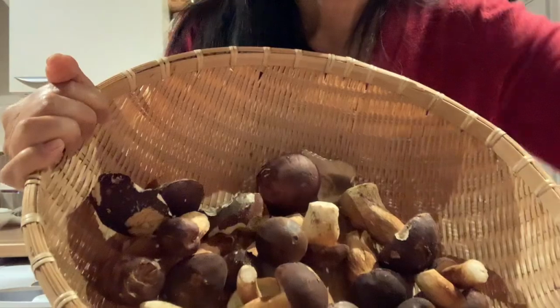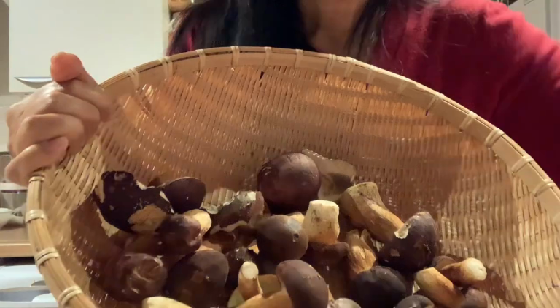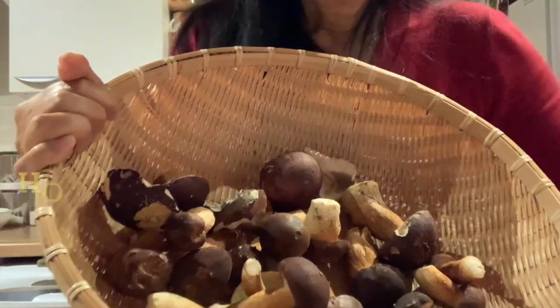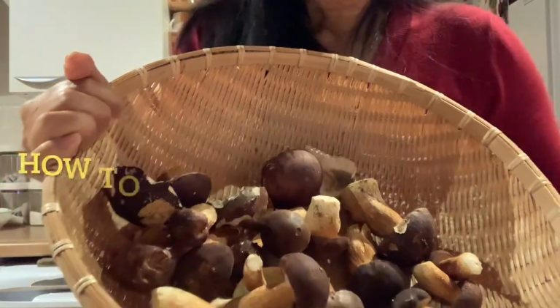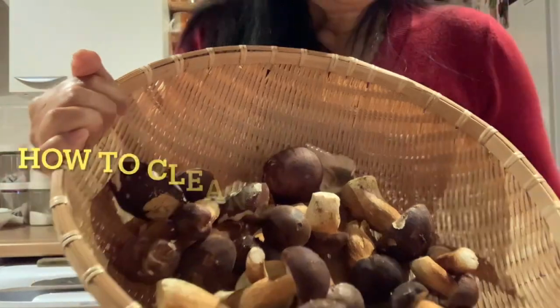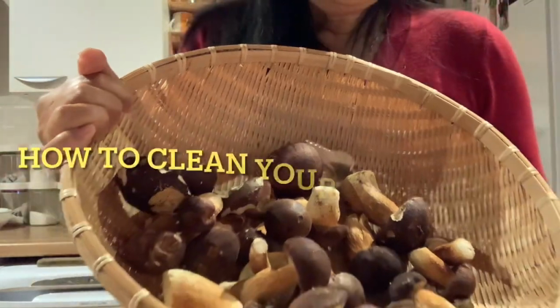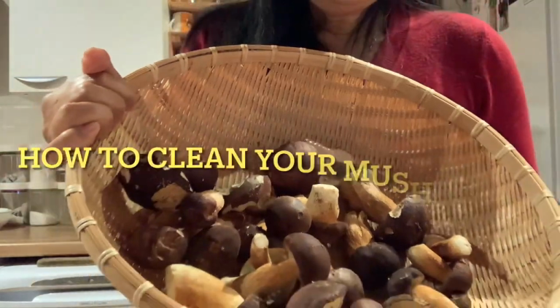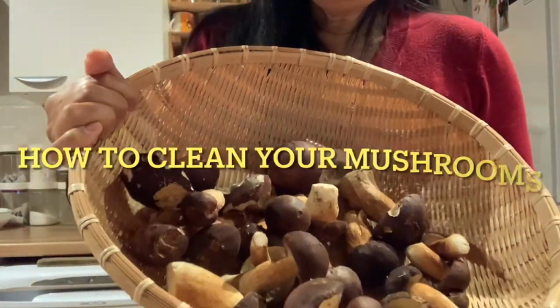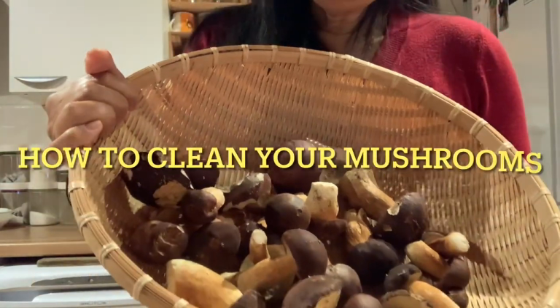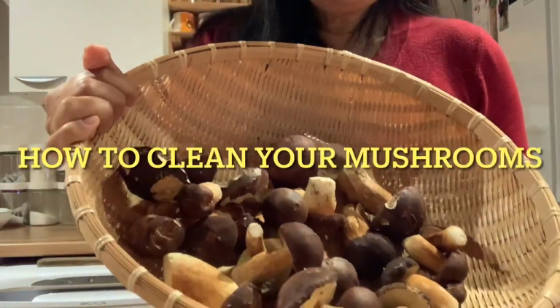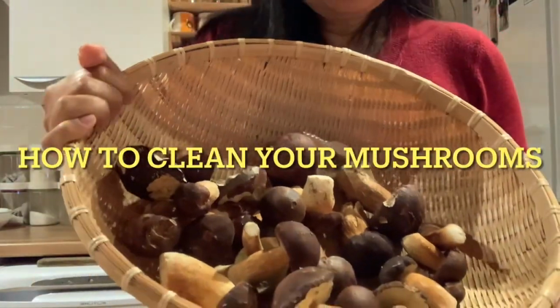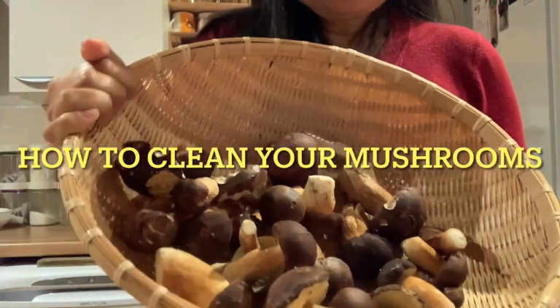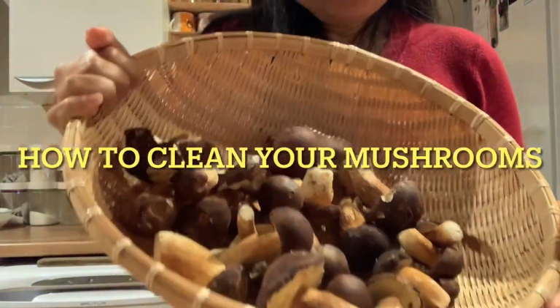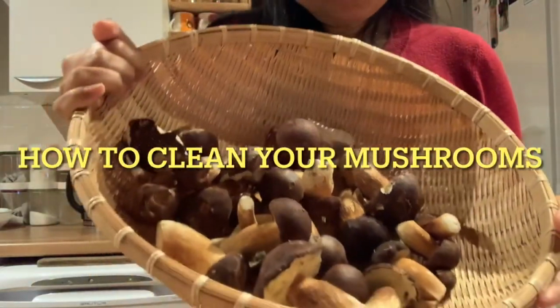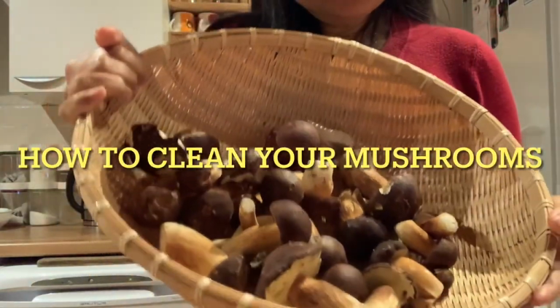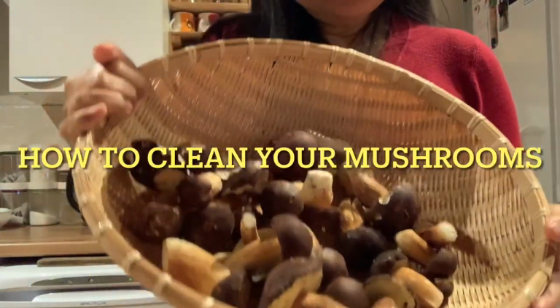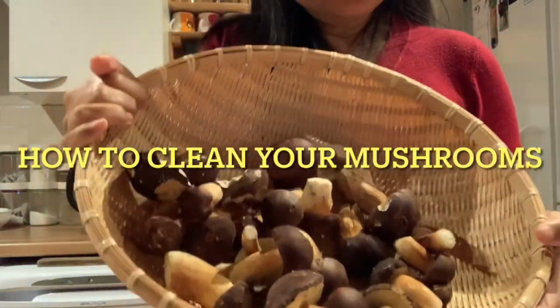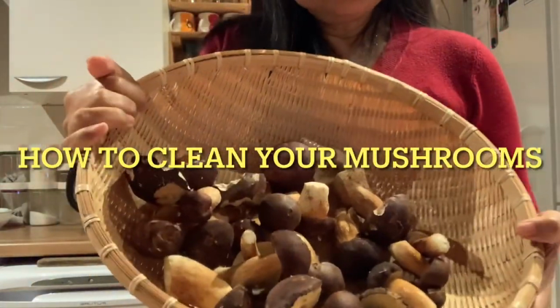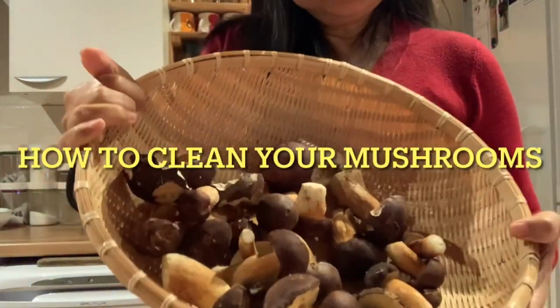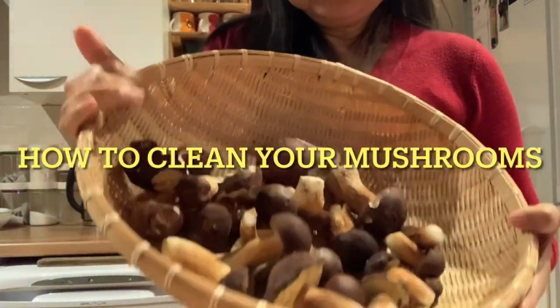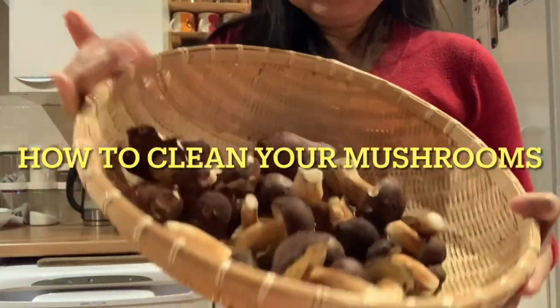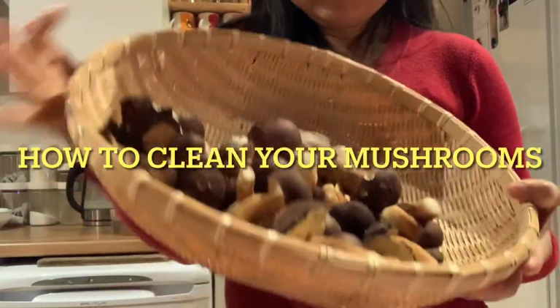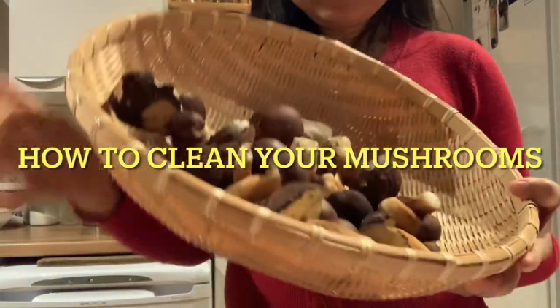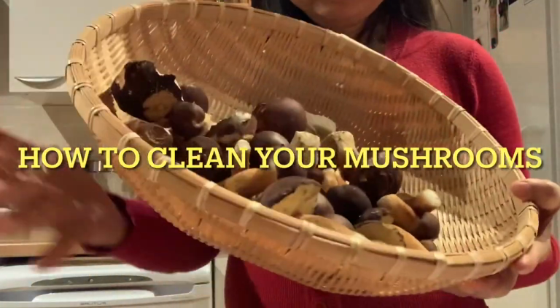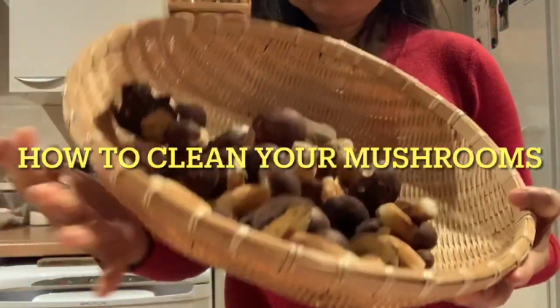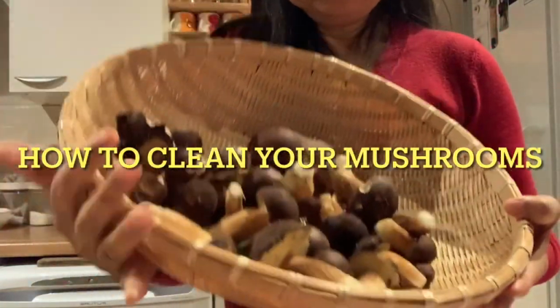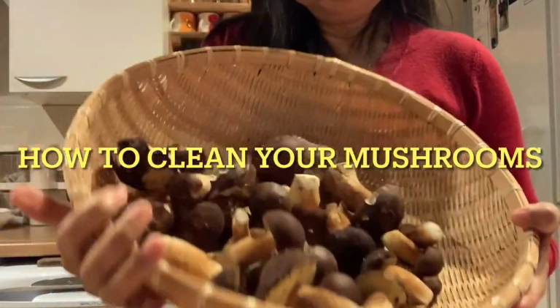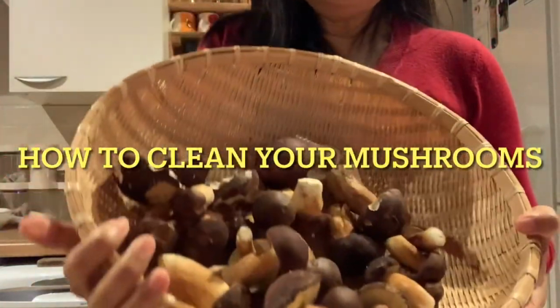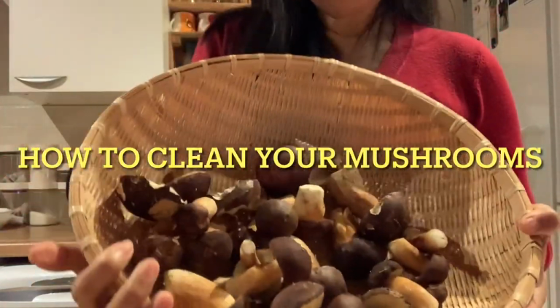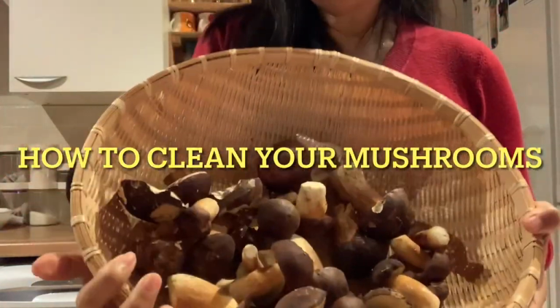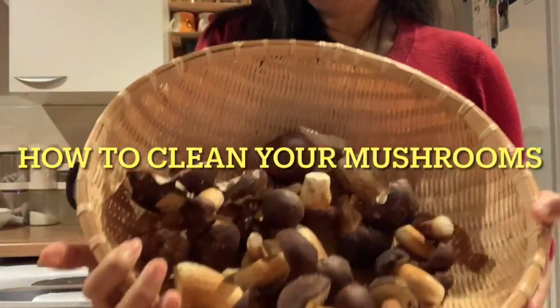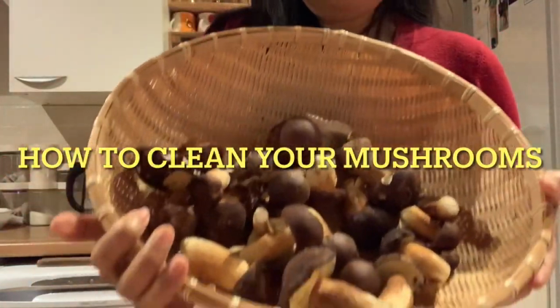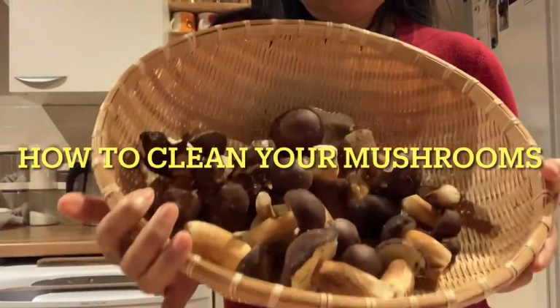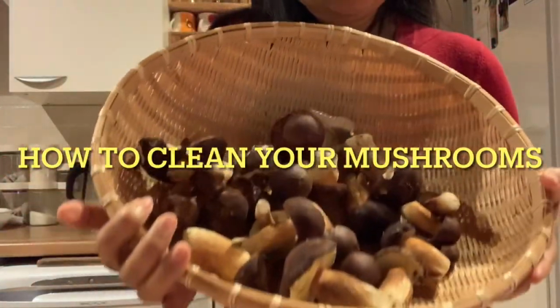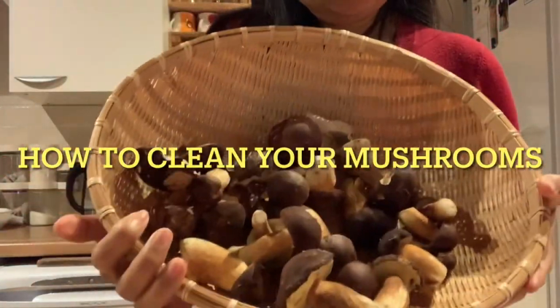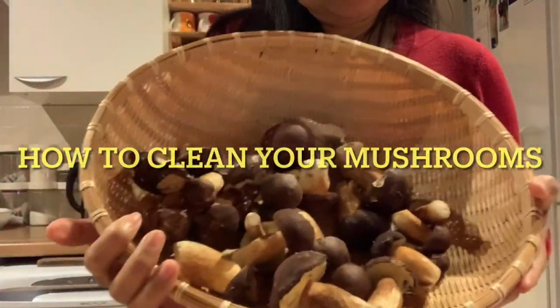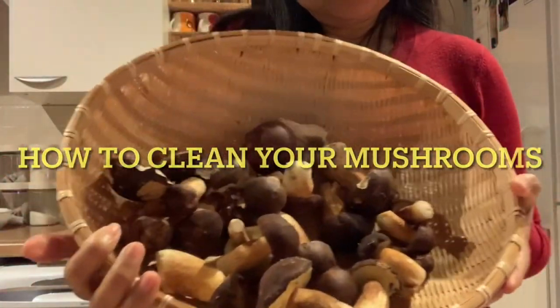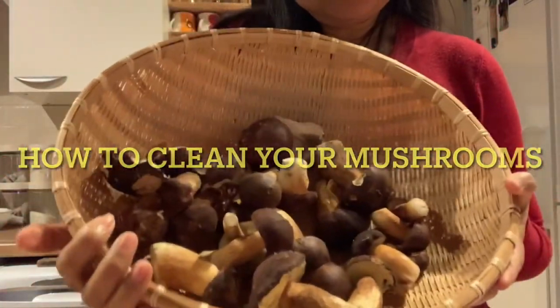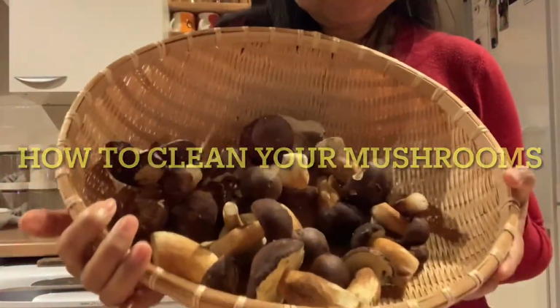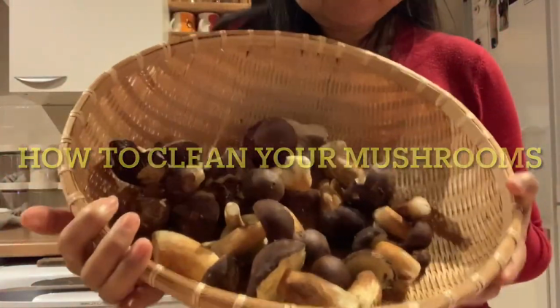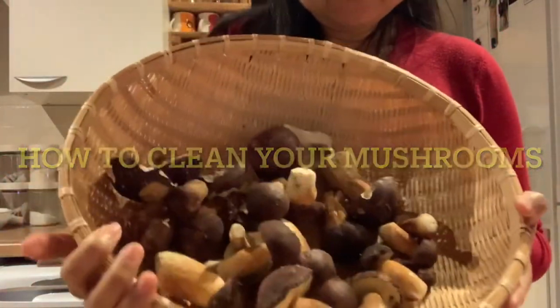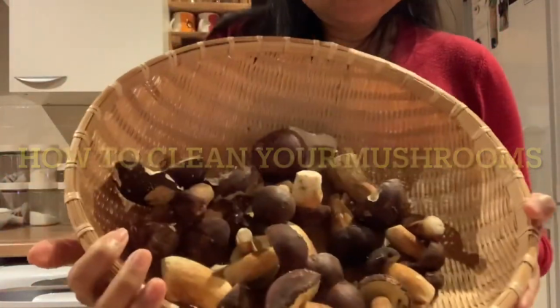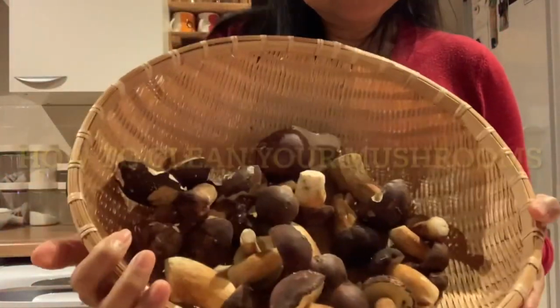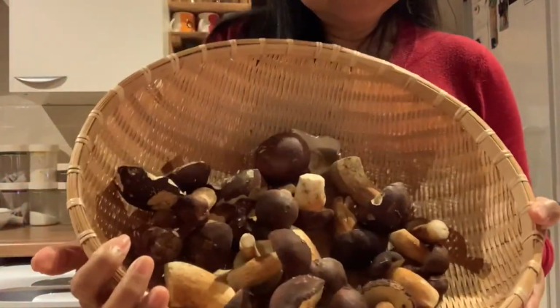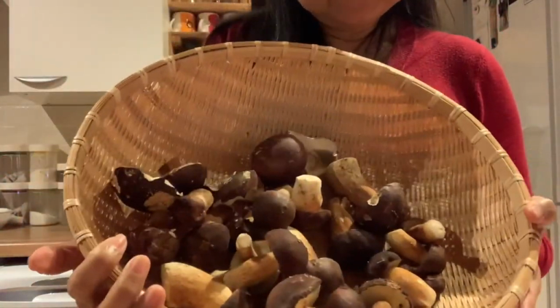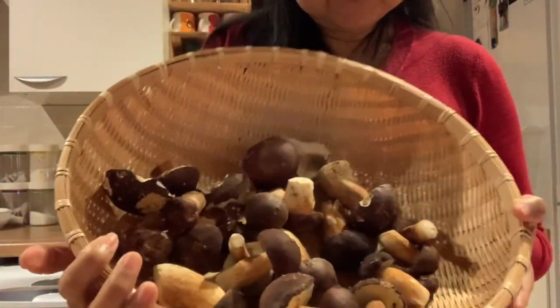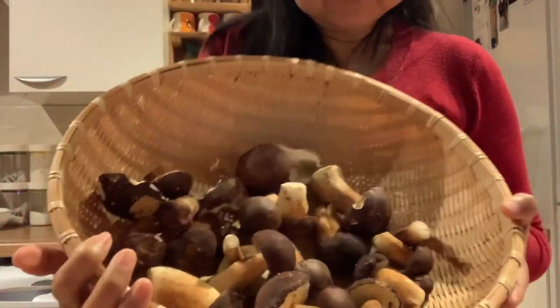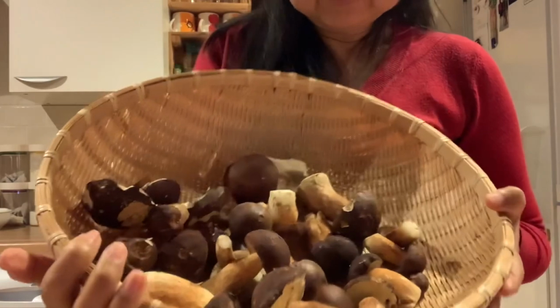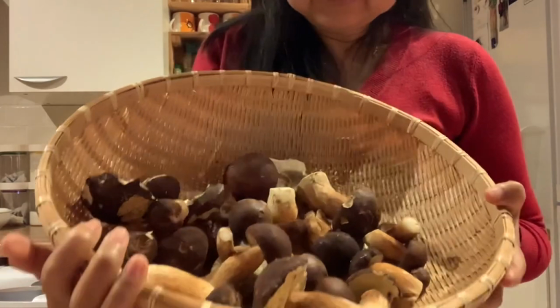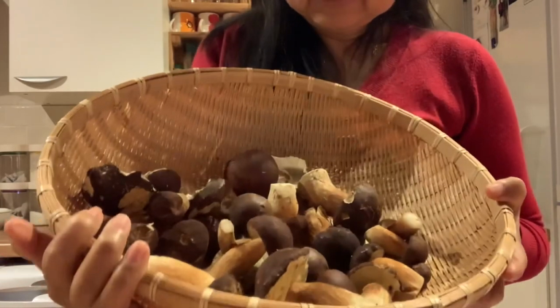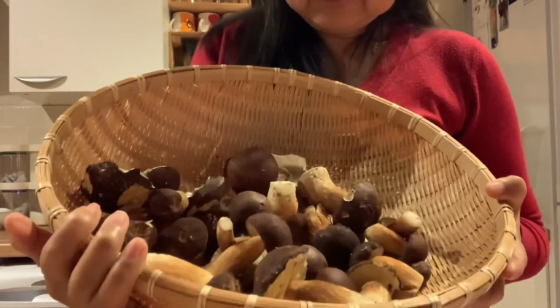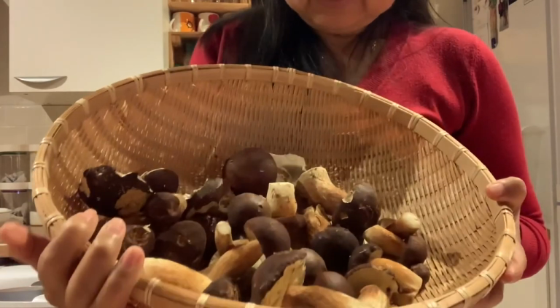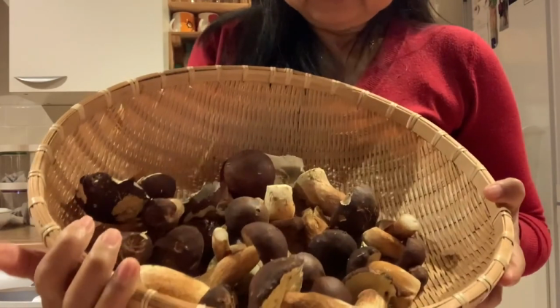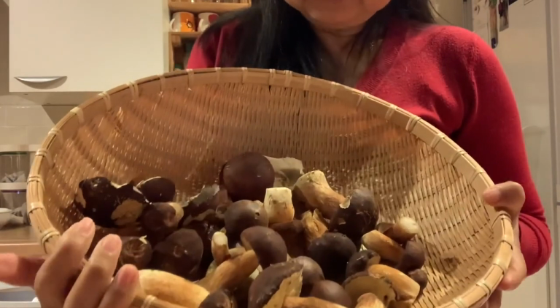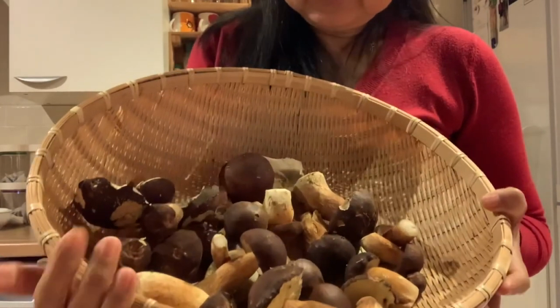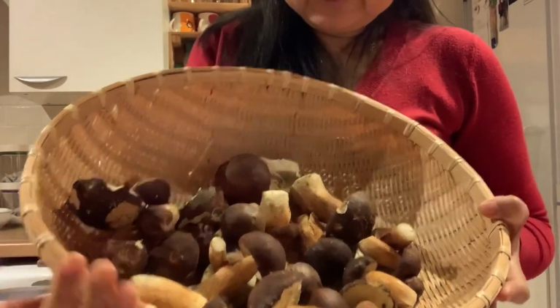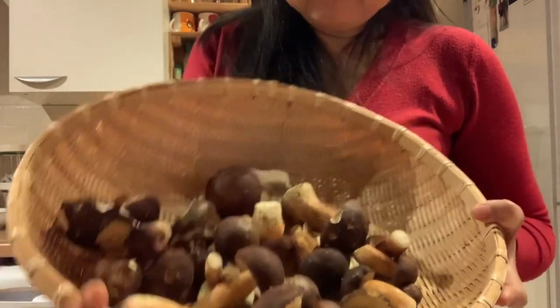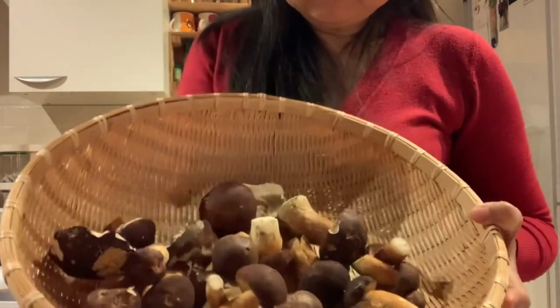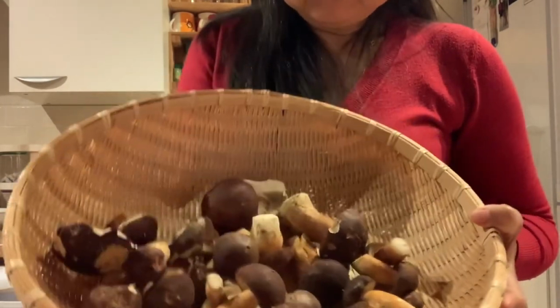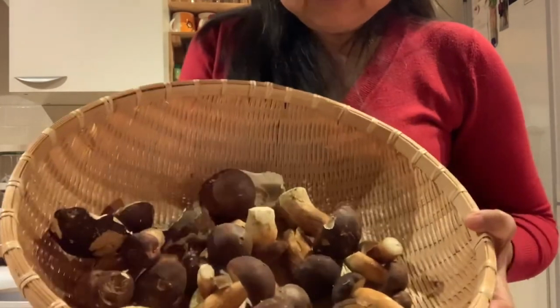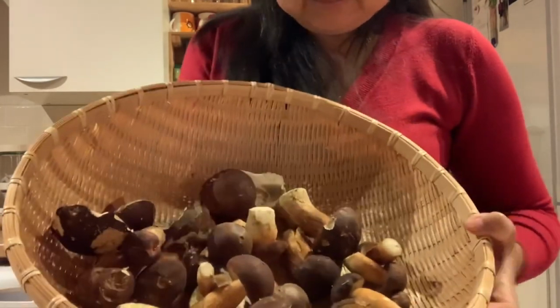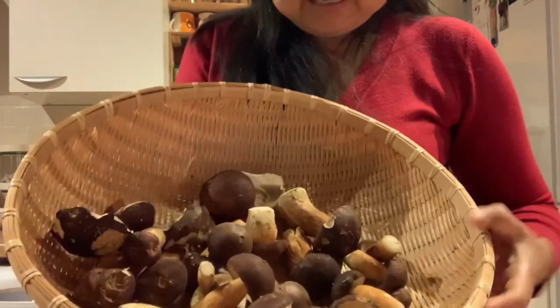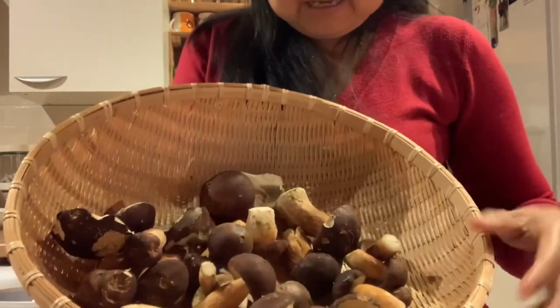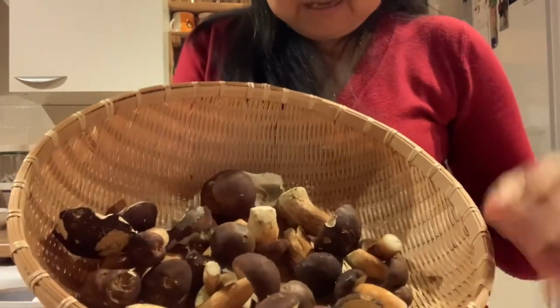Hello everyone, me again after a day of foraging. Another fun part — how do you clean them?